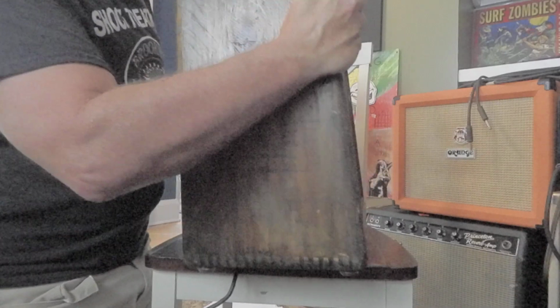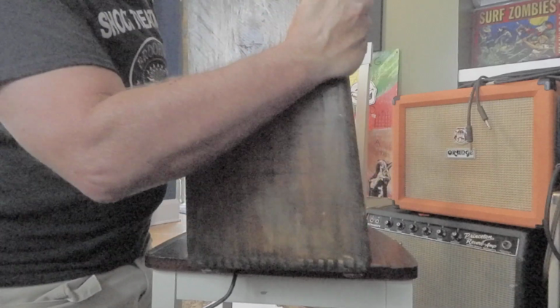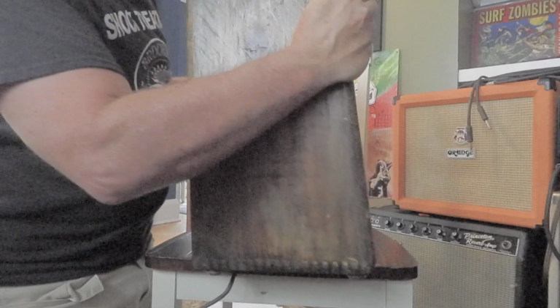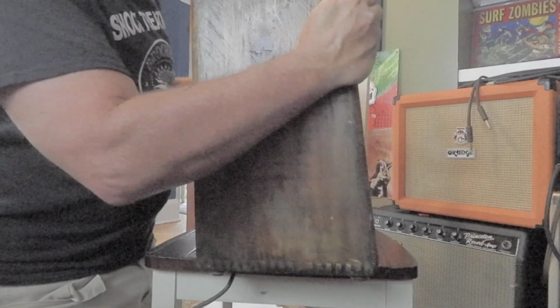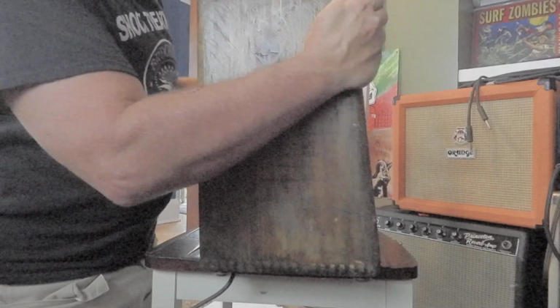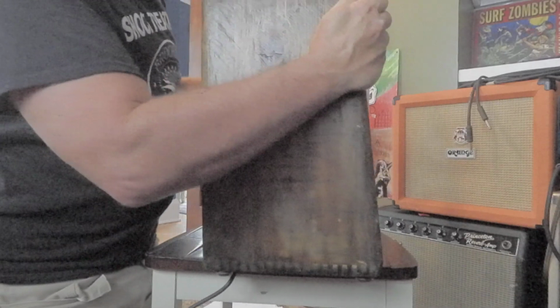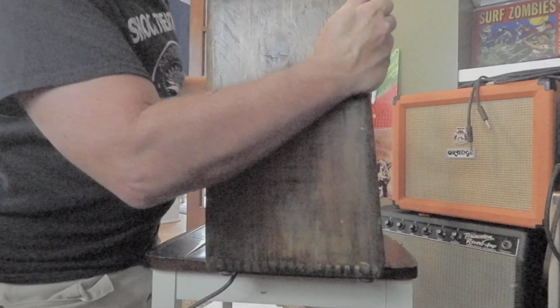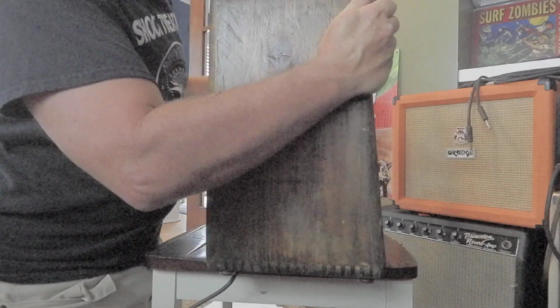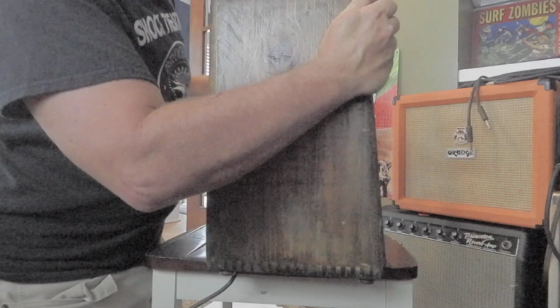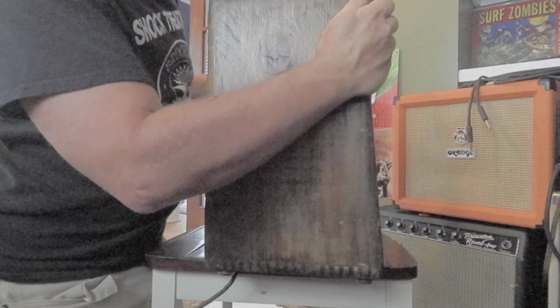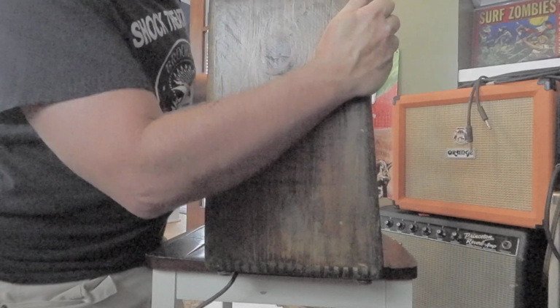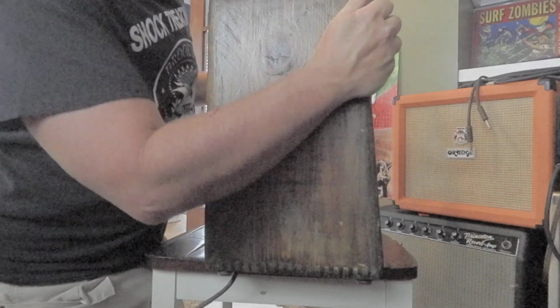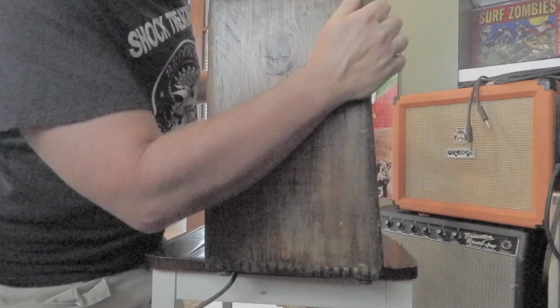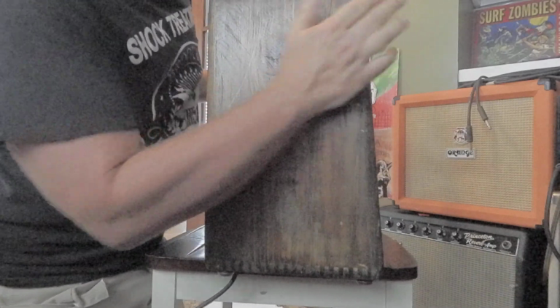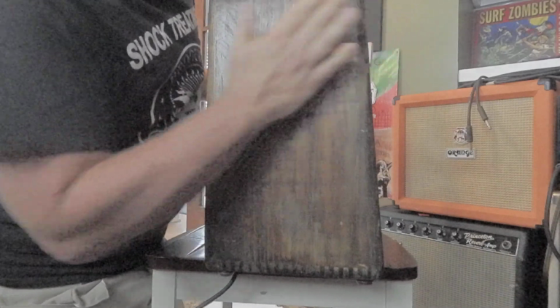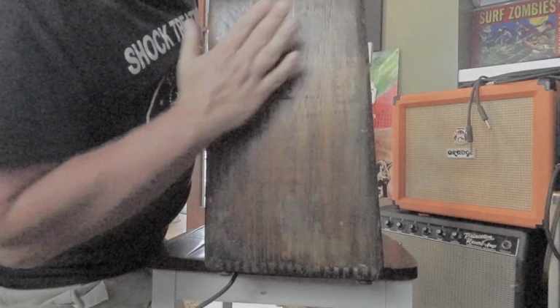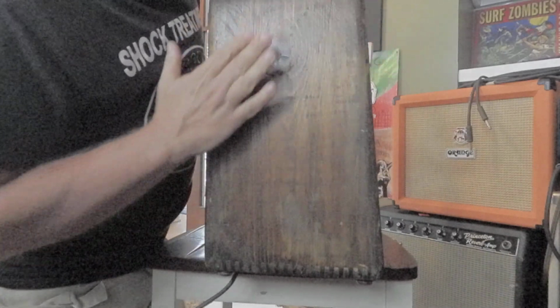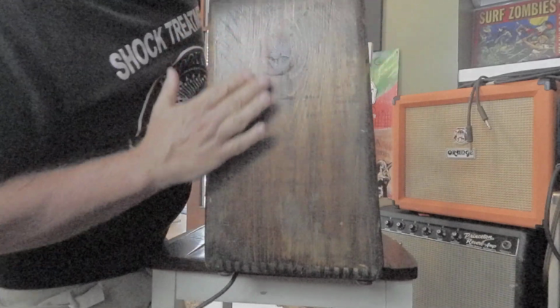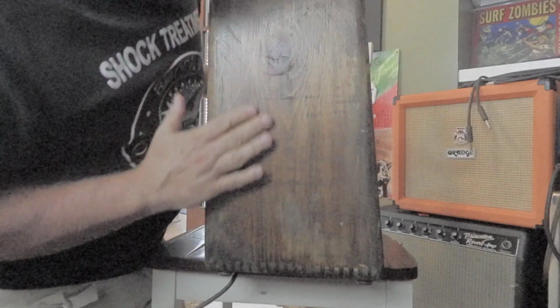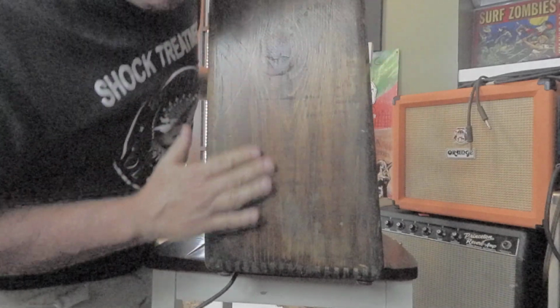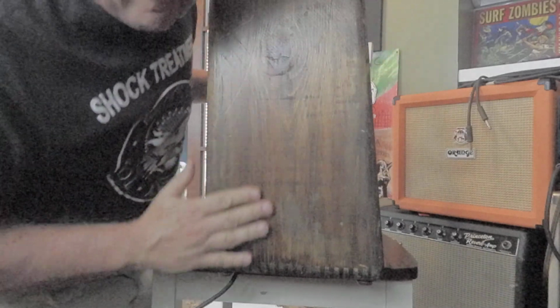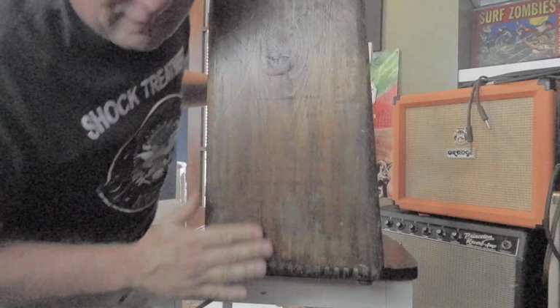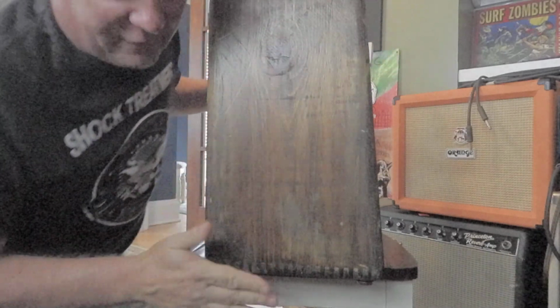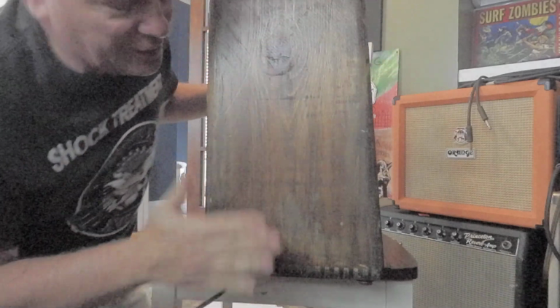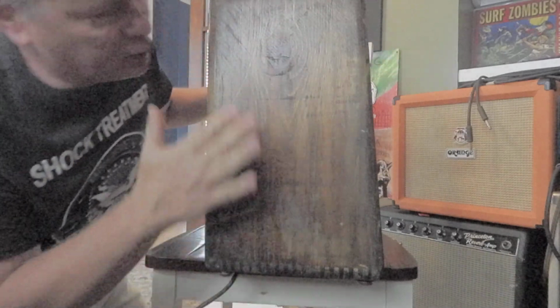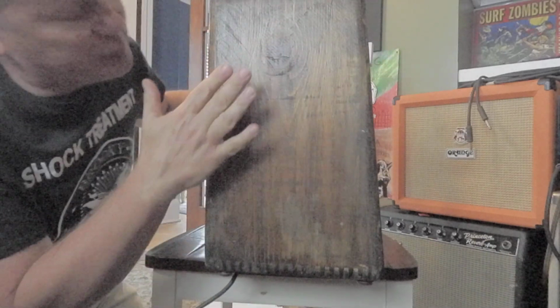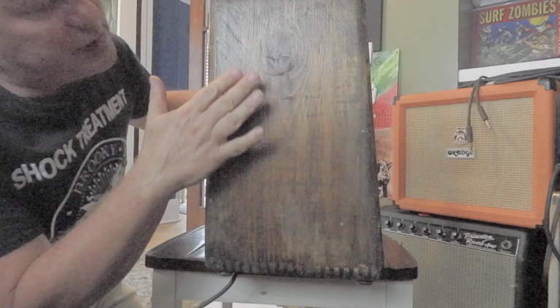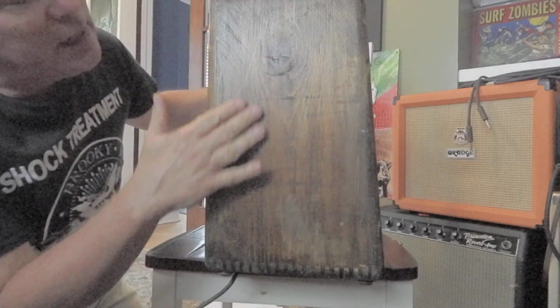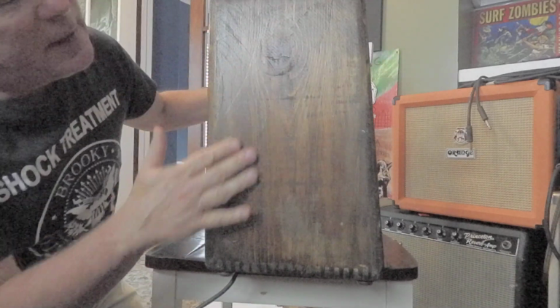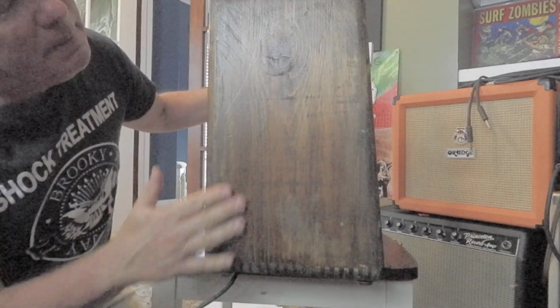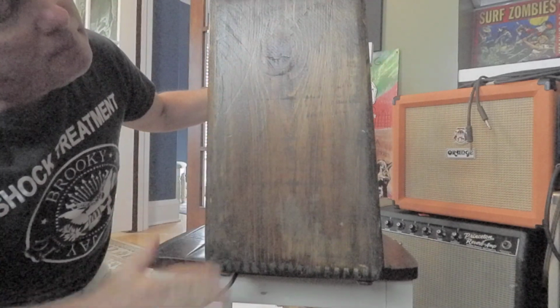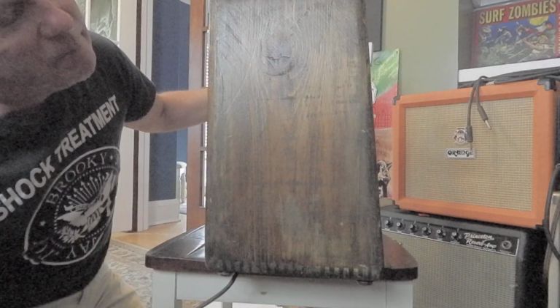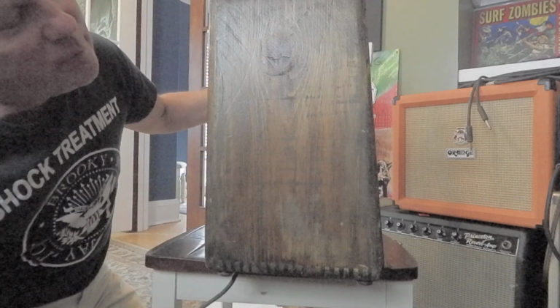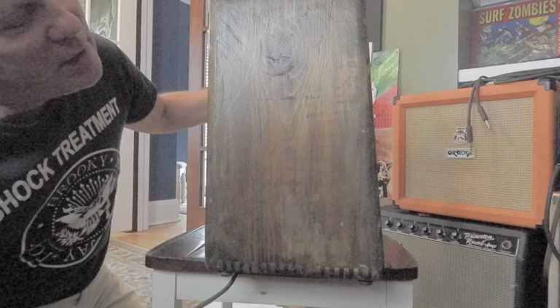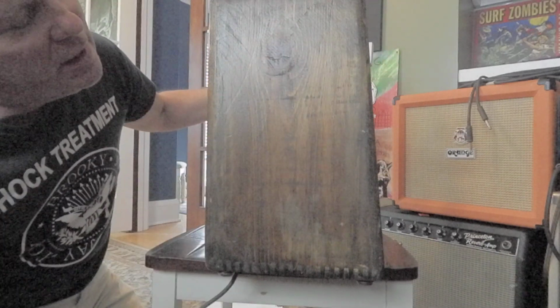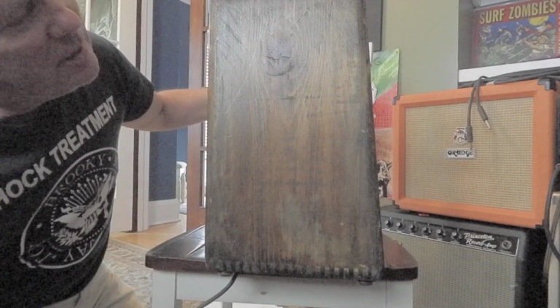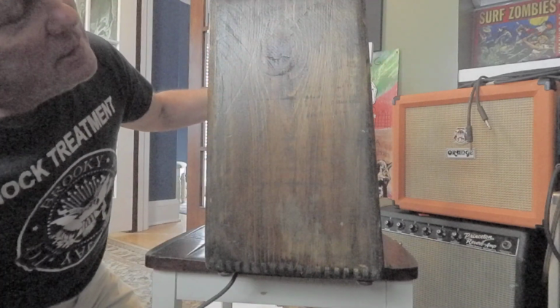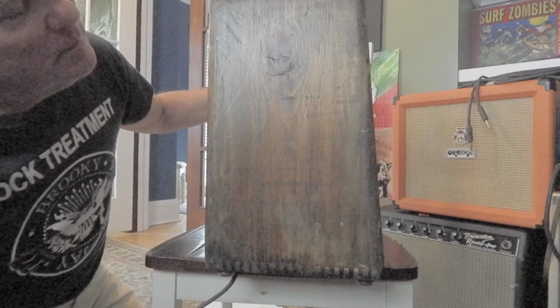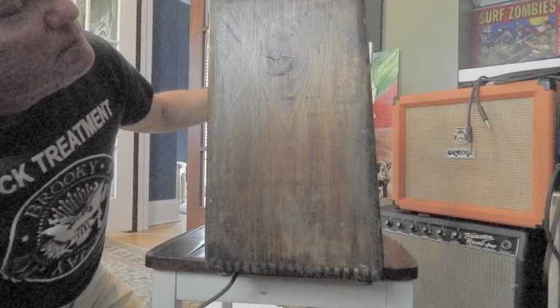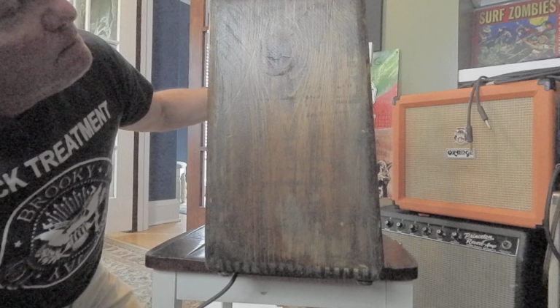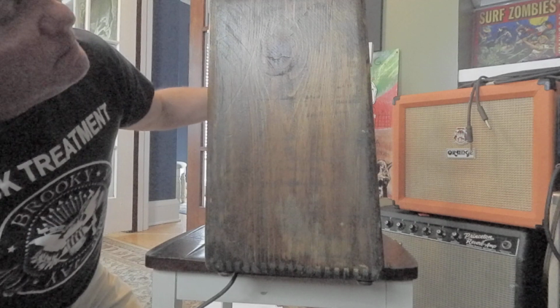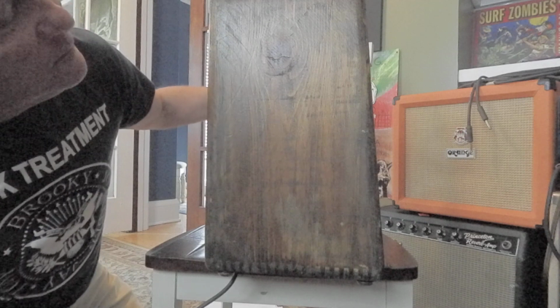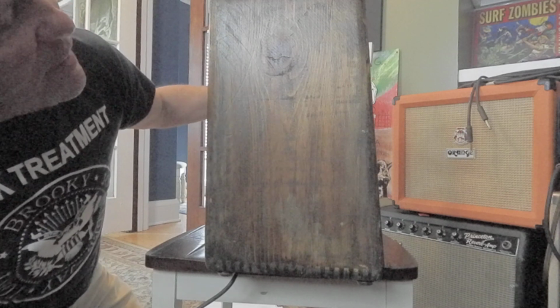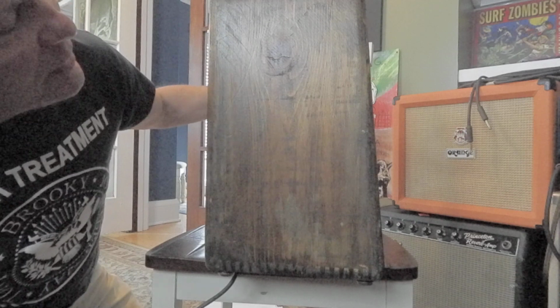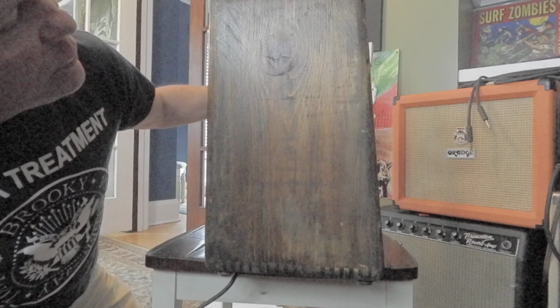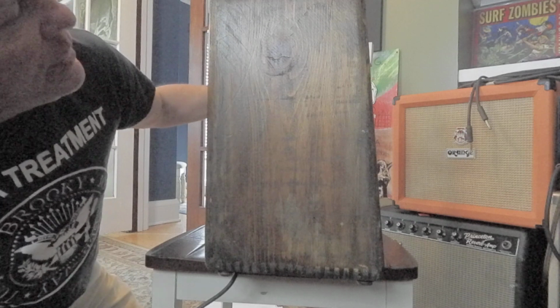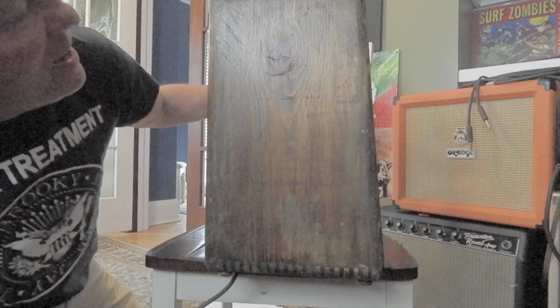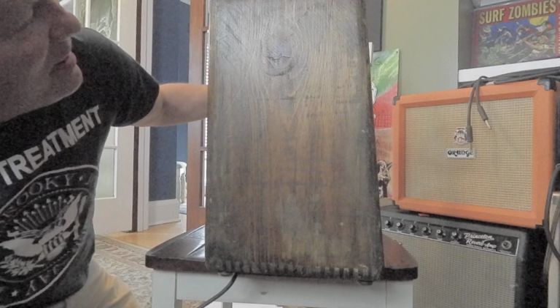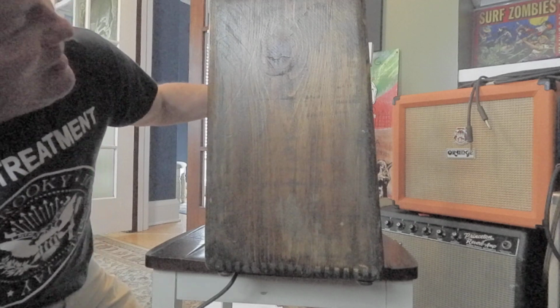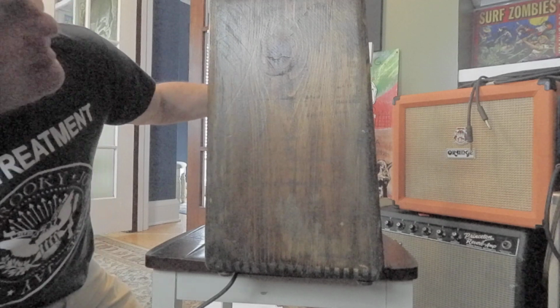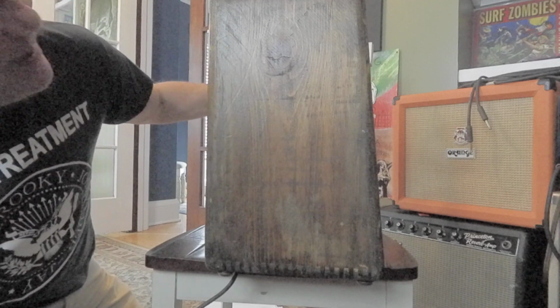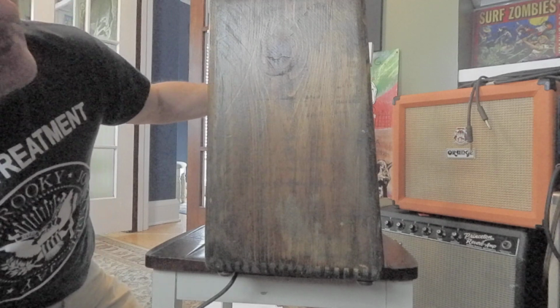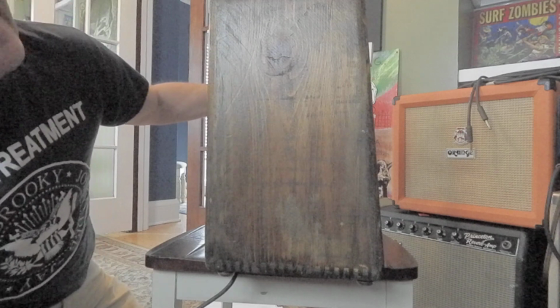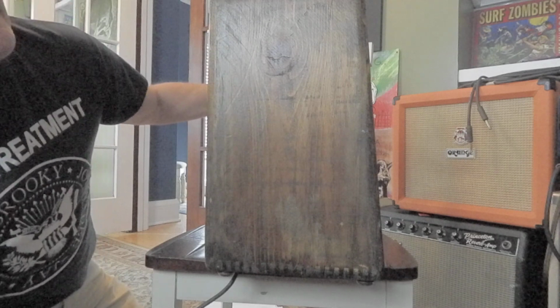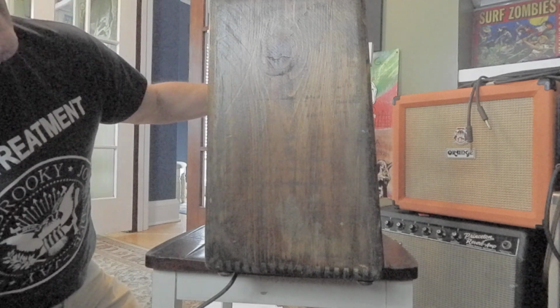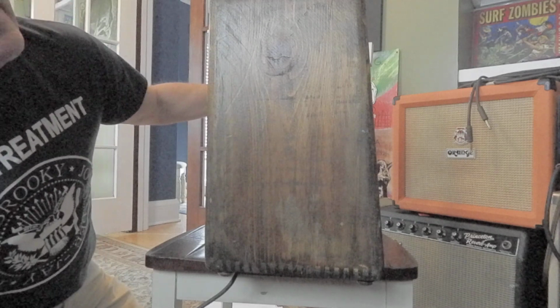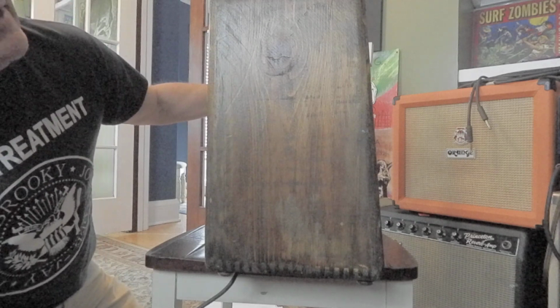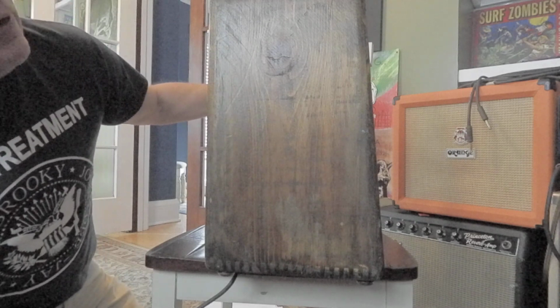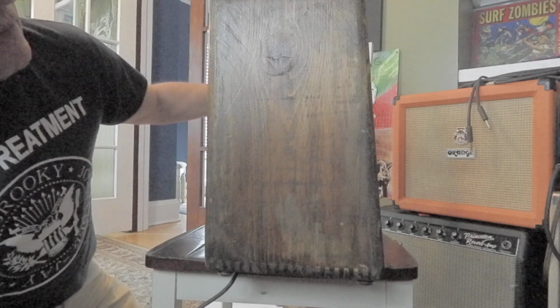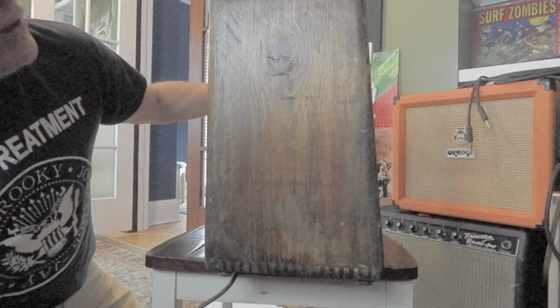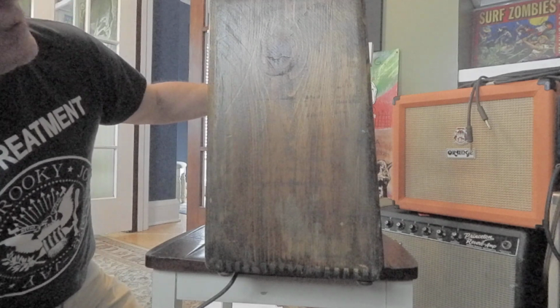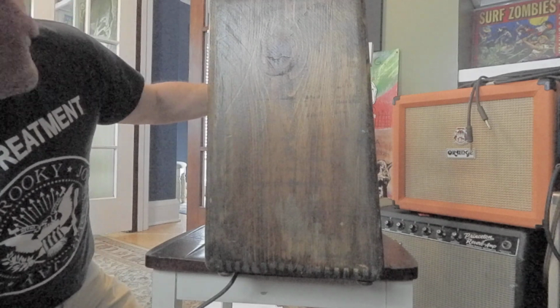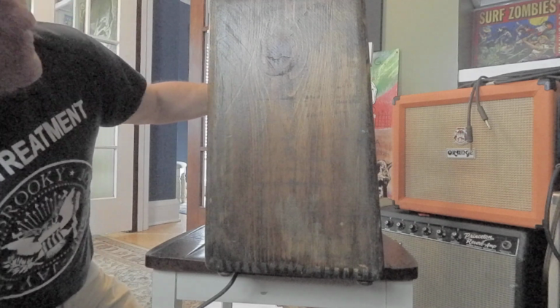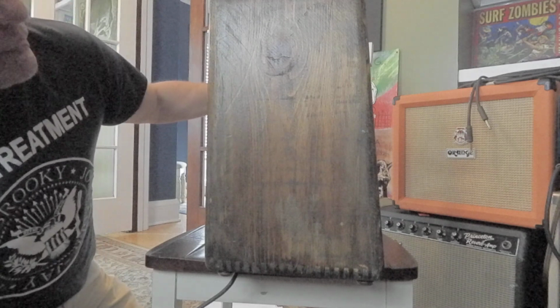It's just great. Right from Leo Fender's factory.